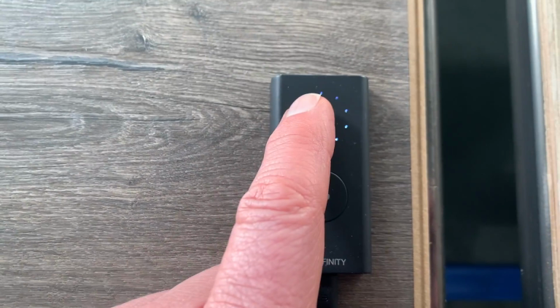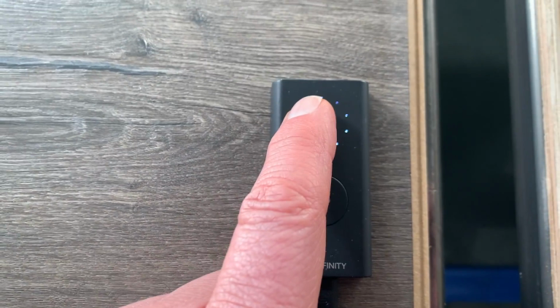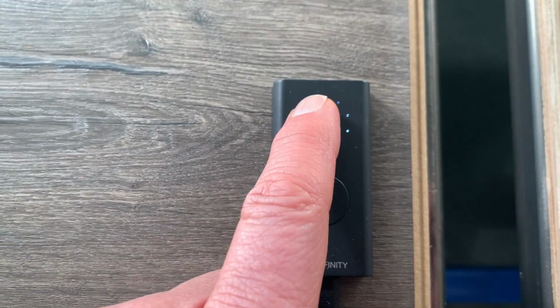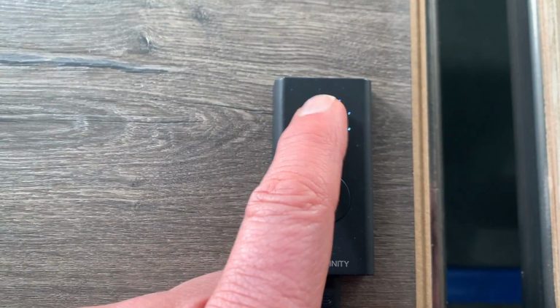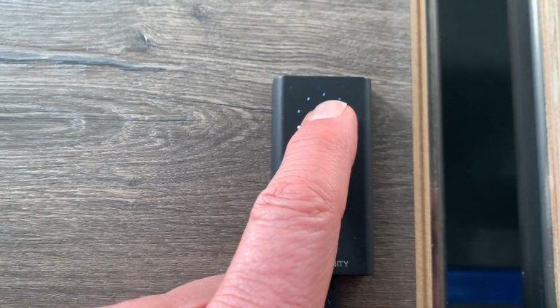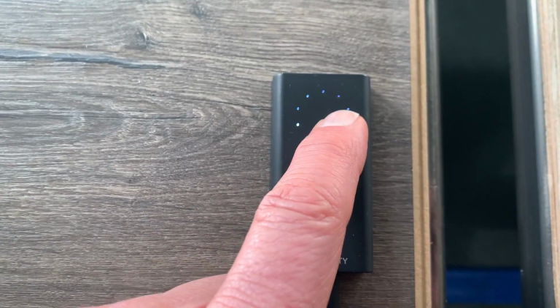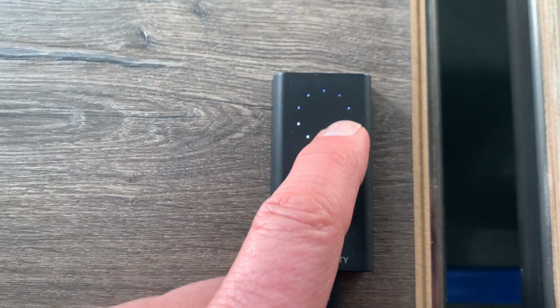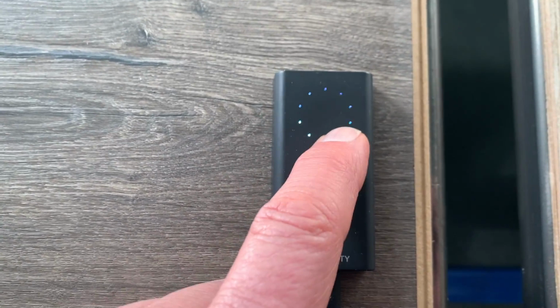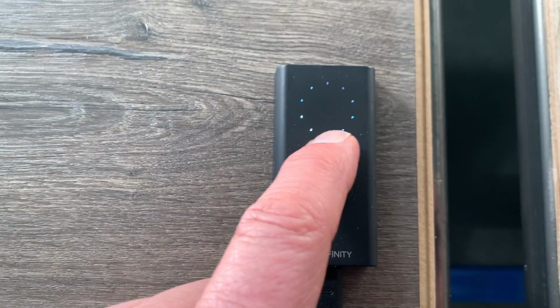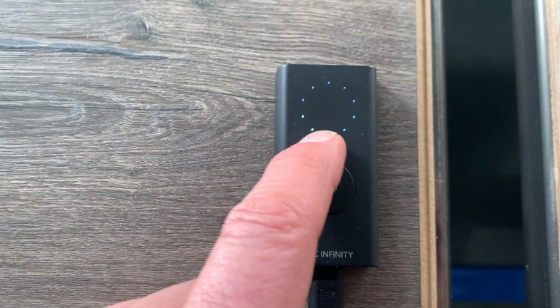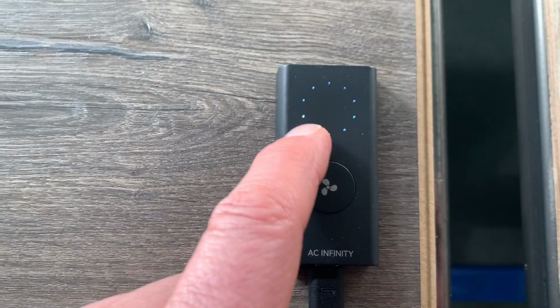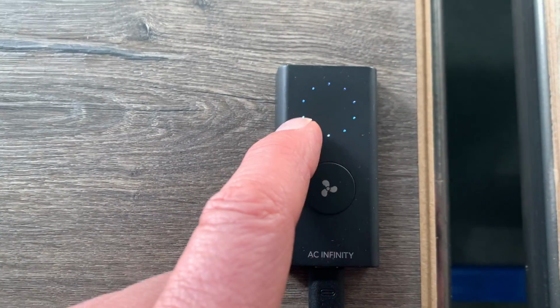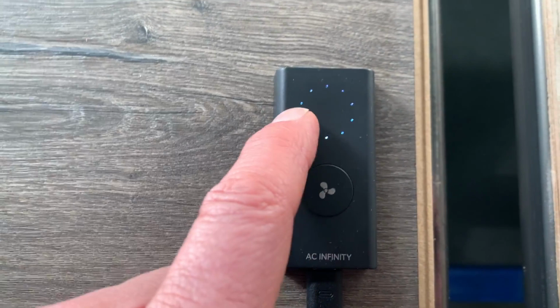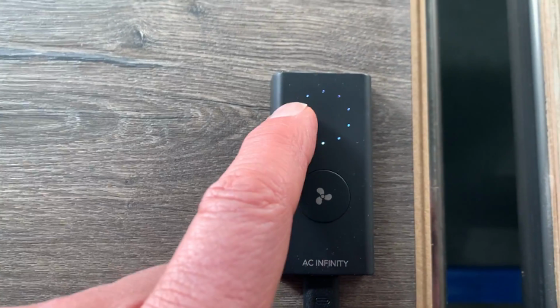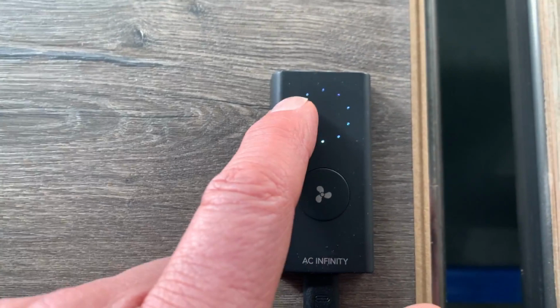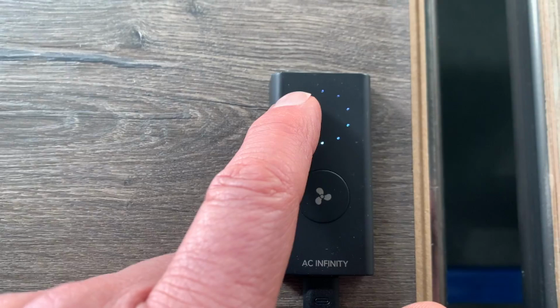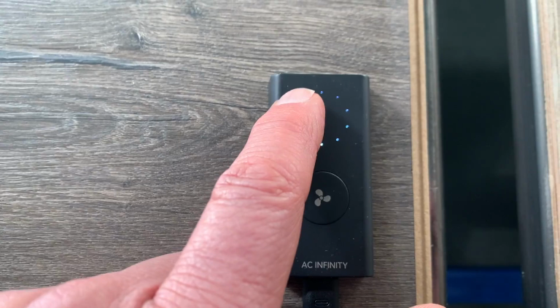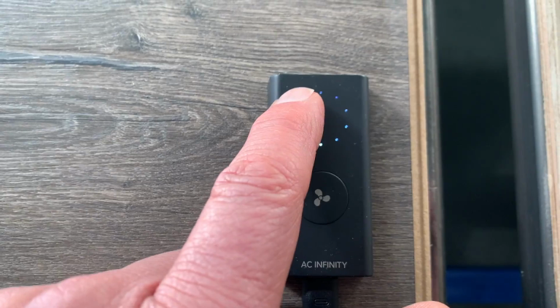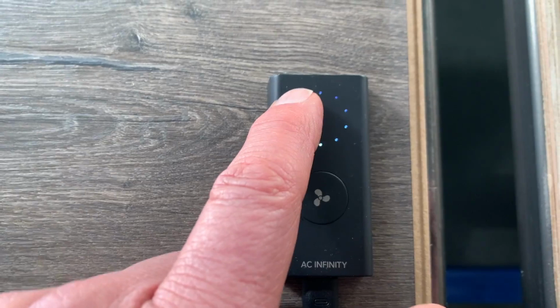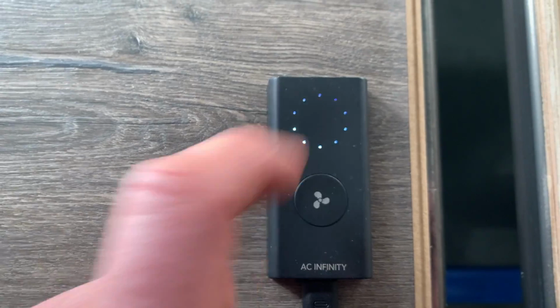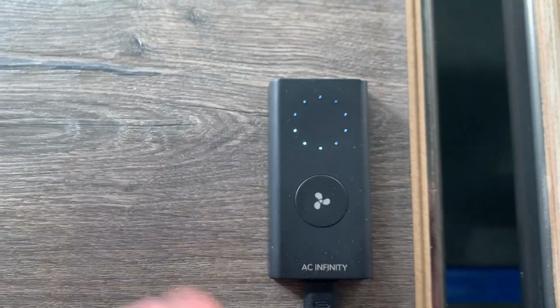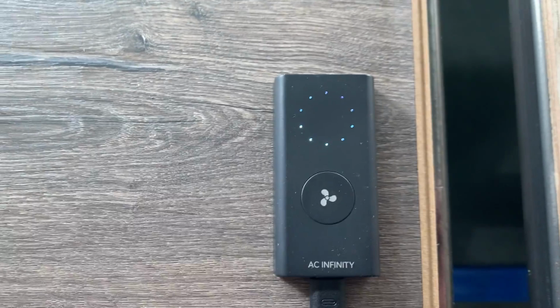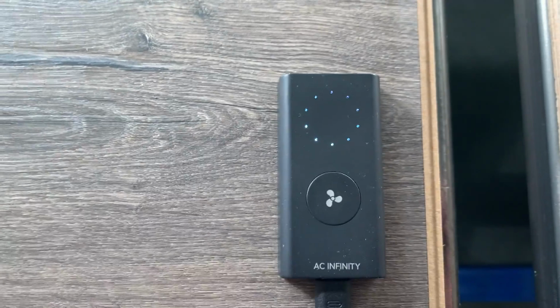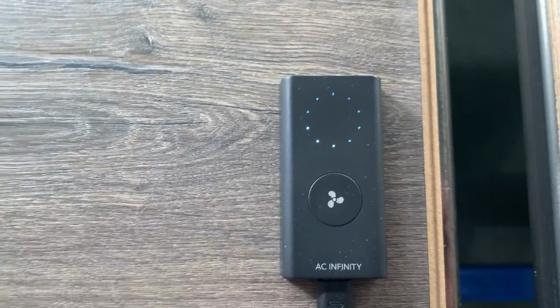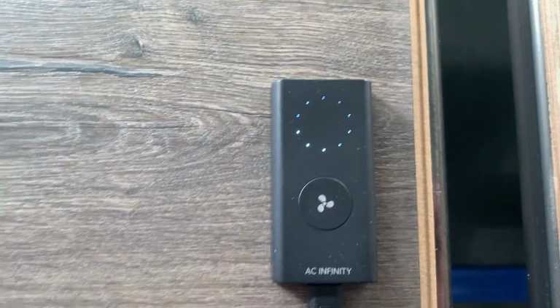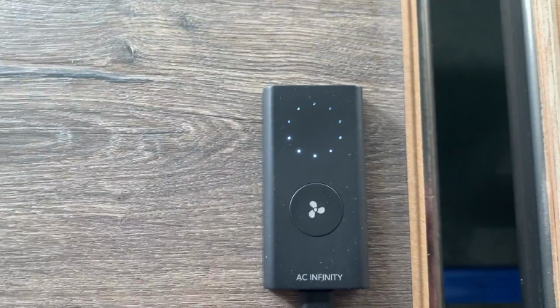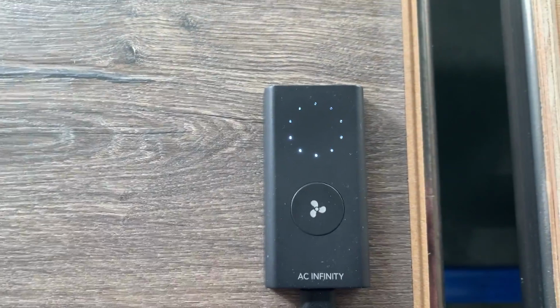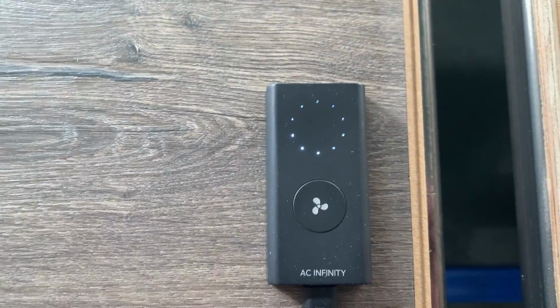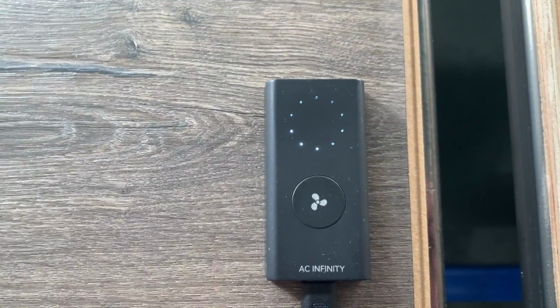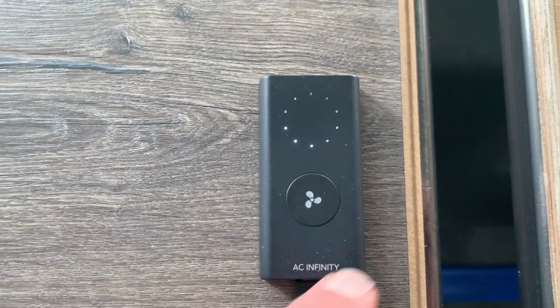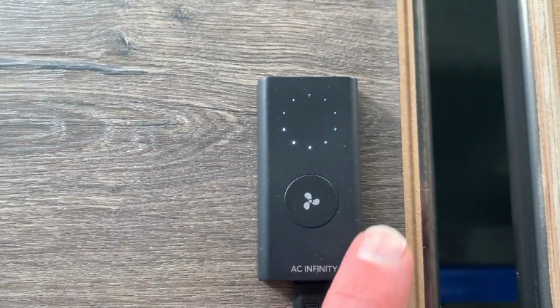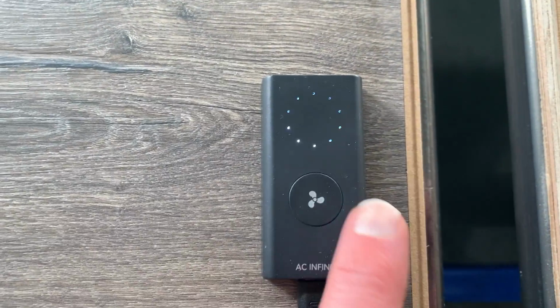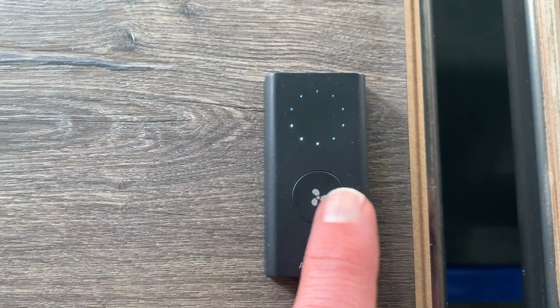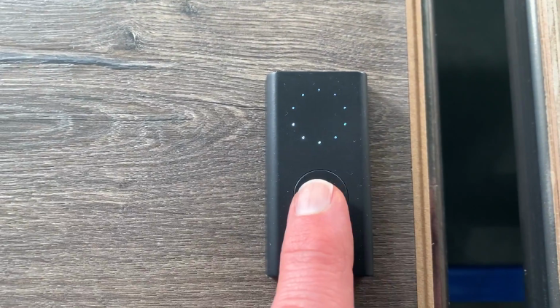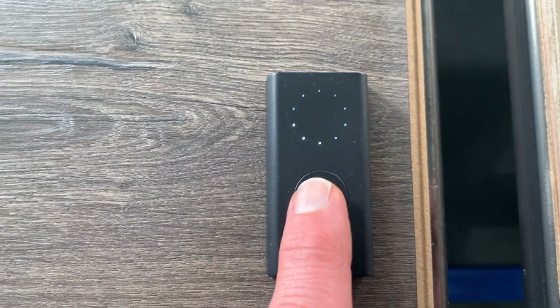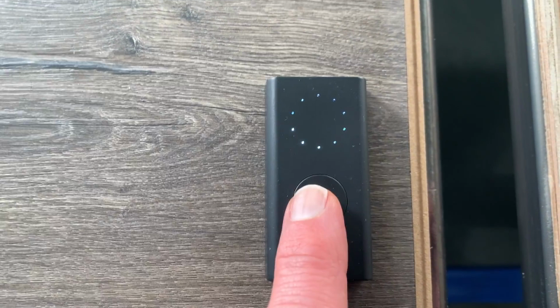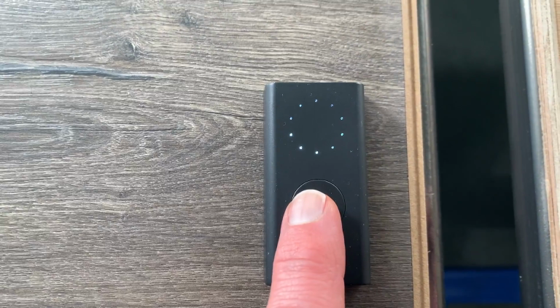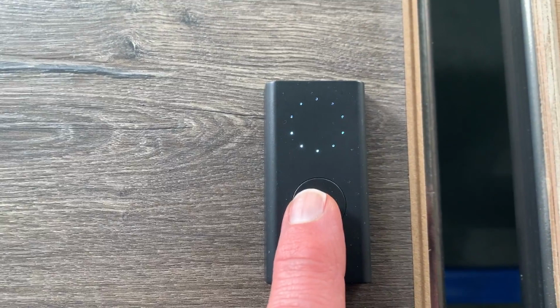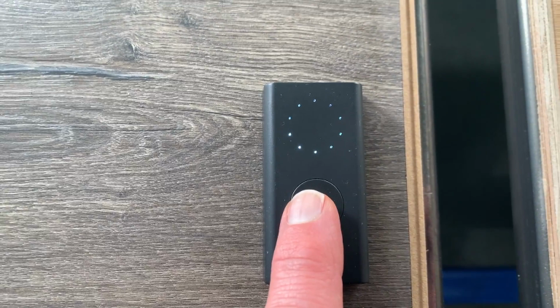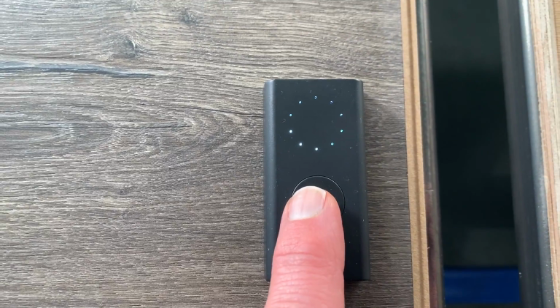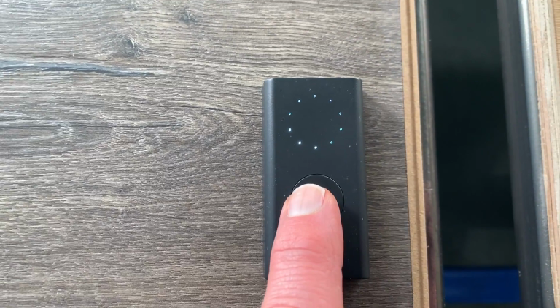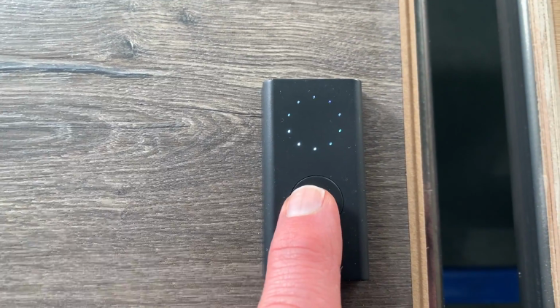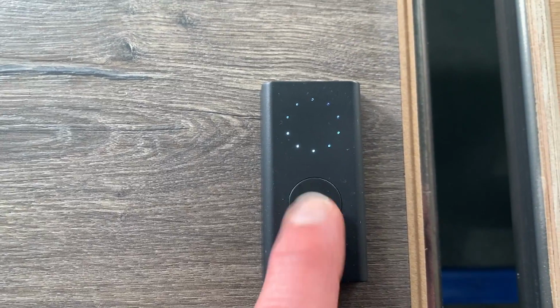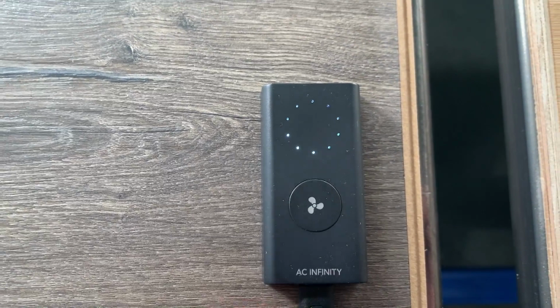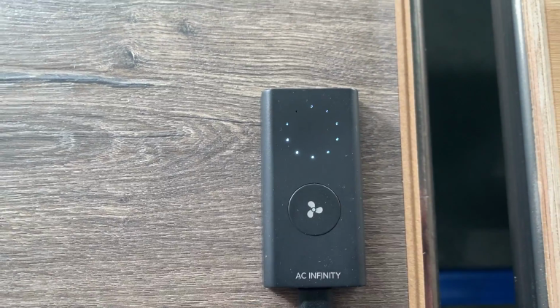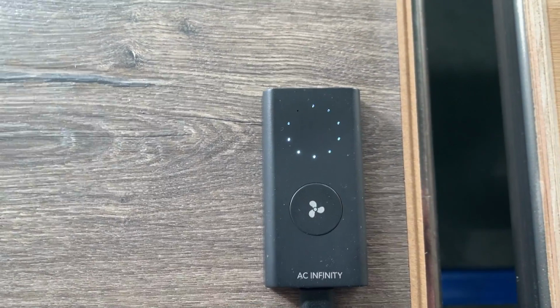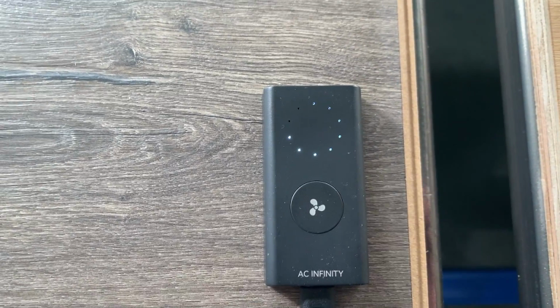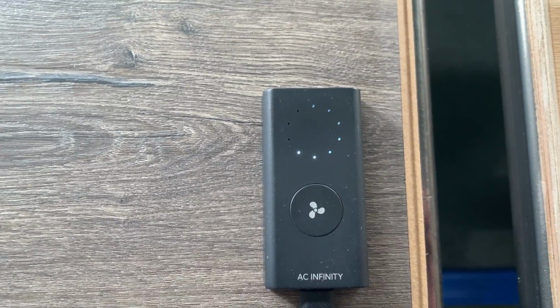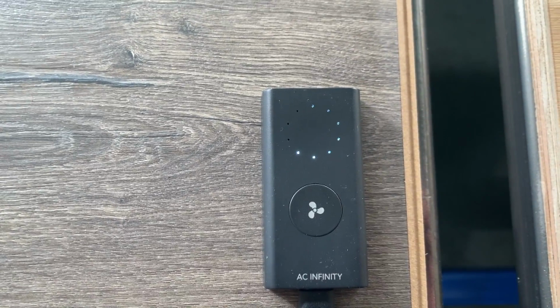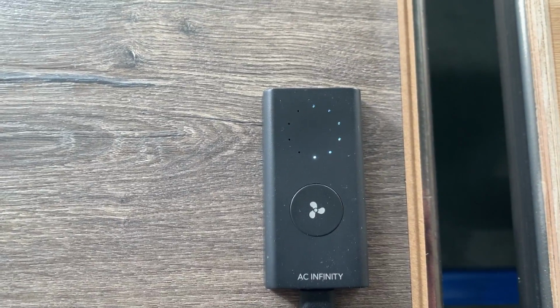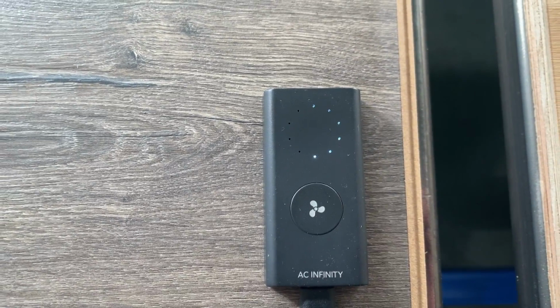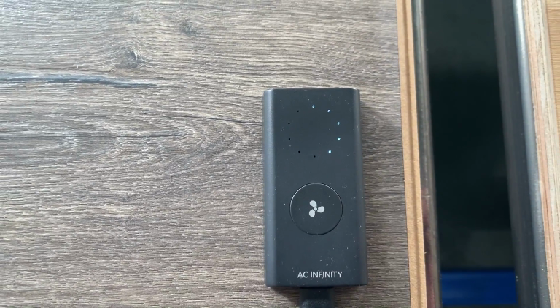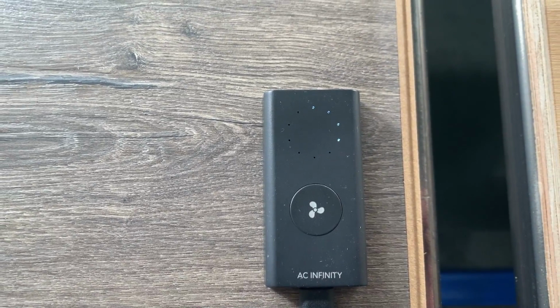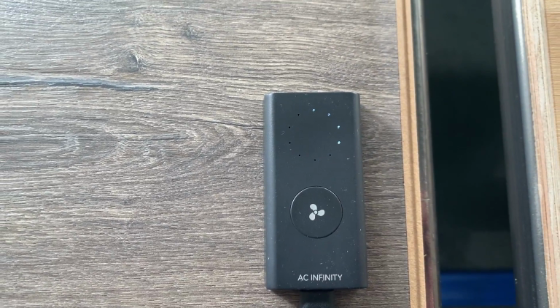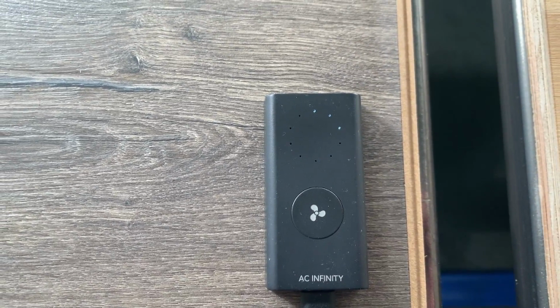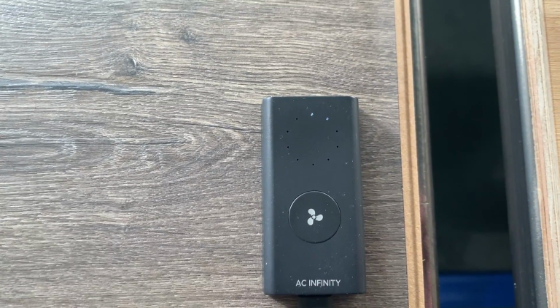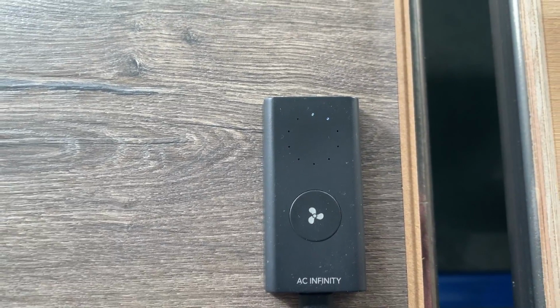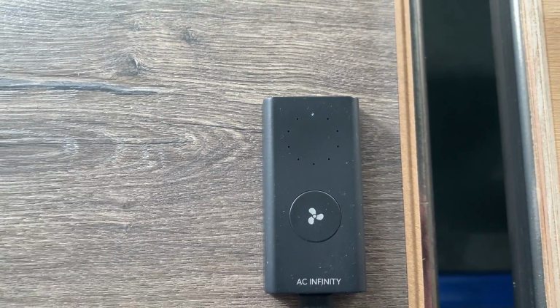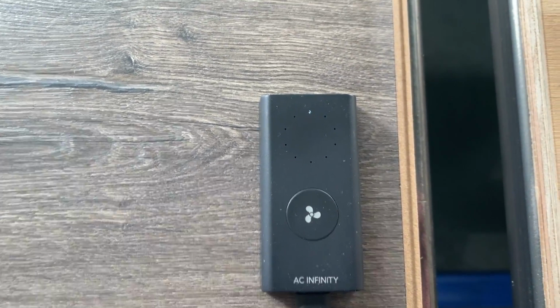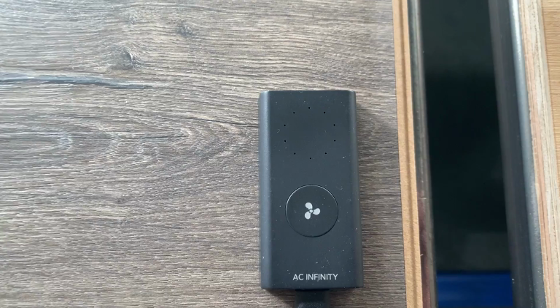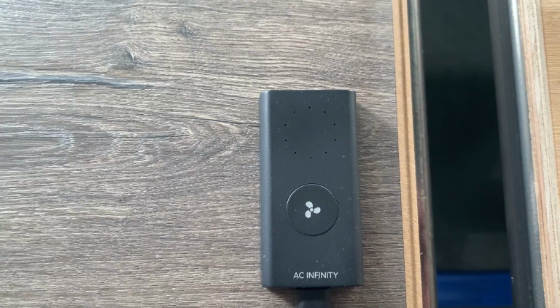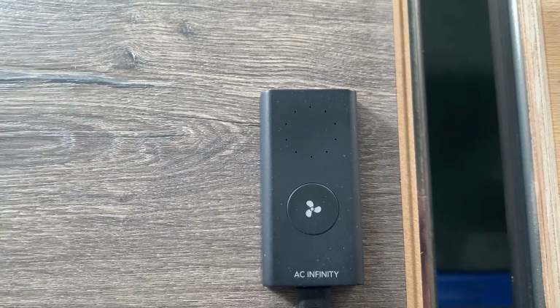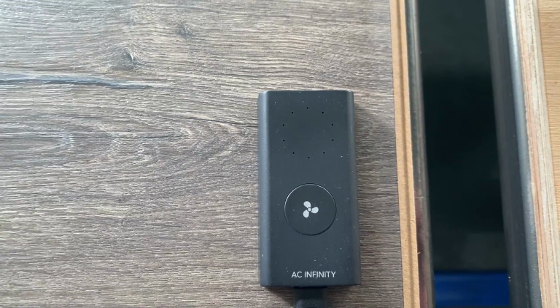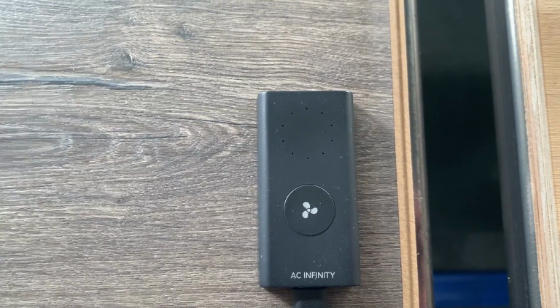From a power level of 10, when all dots are lit up, you just have to push the power button once and it will power itself down.